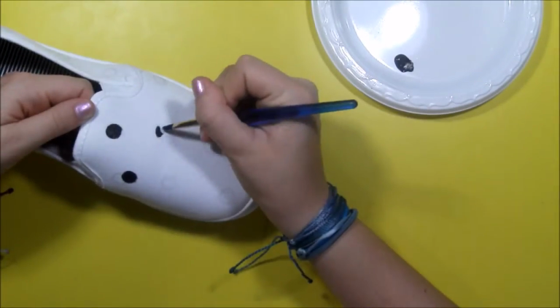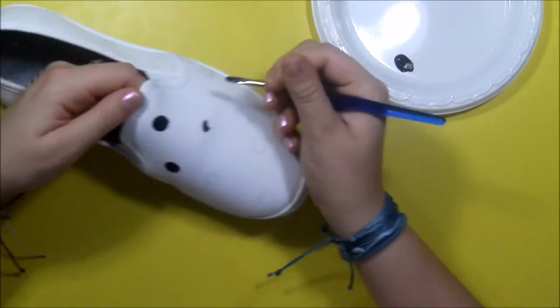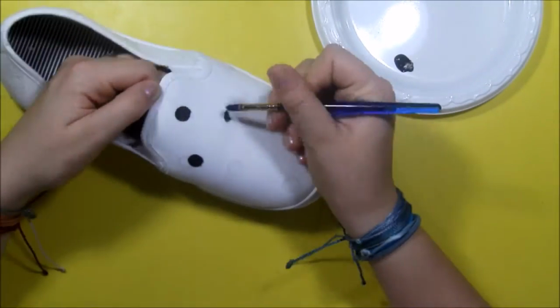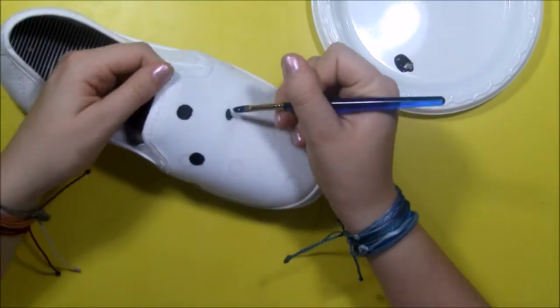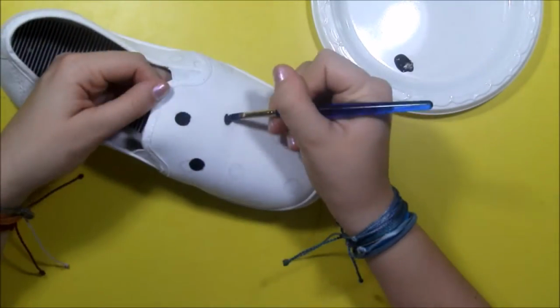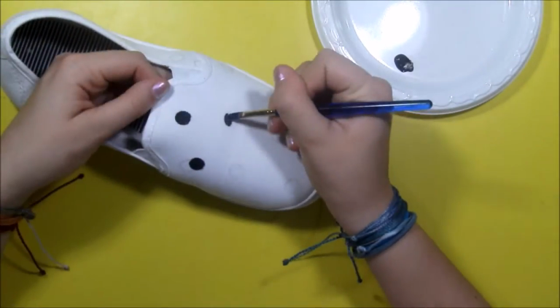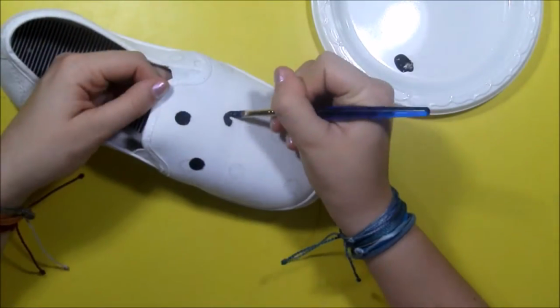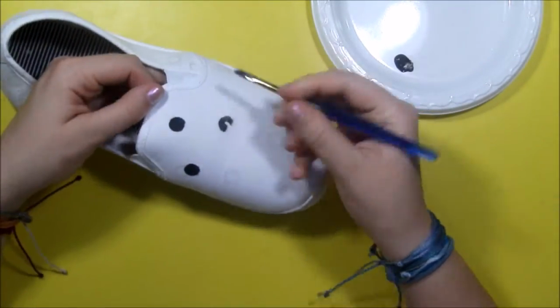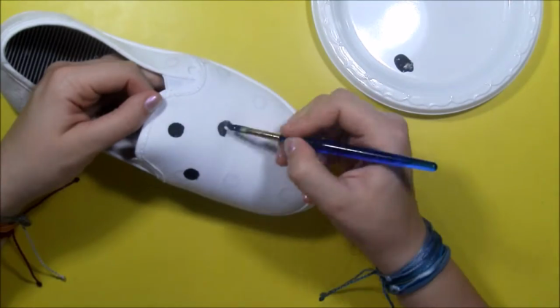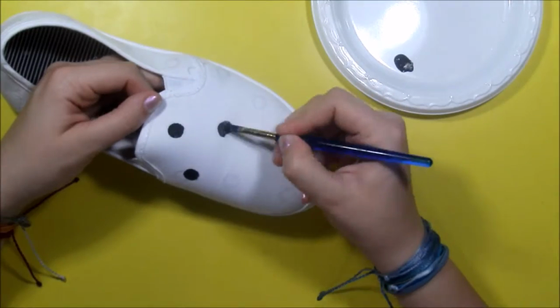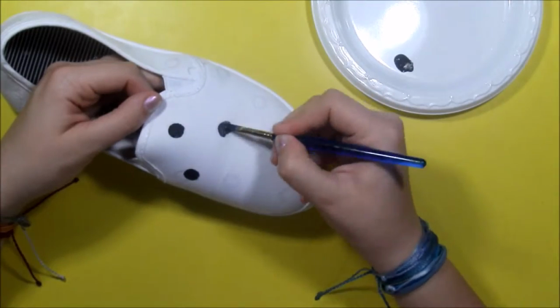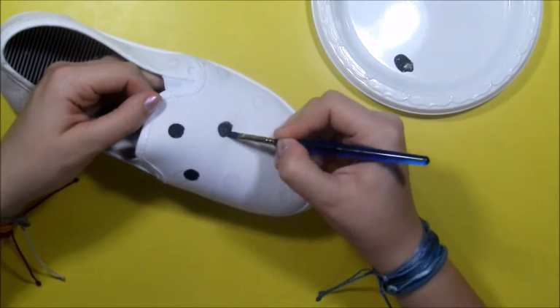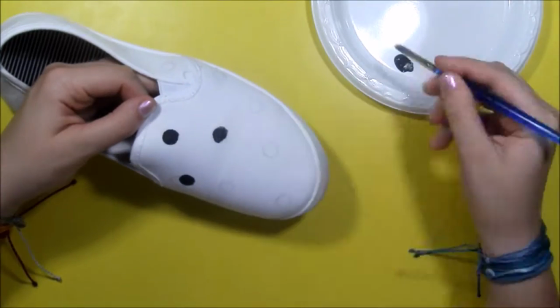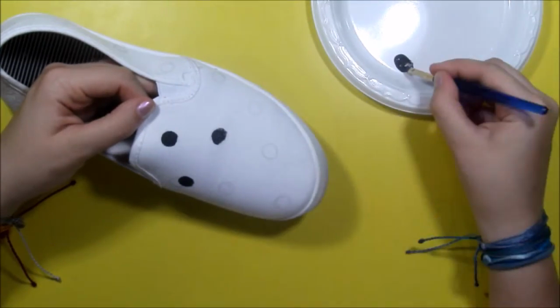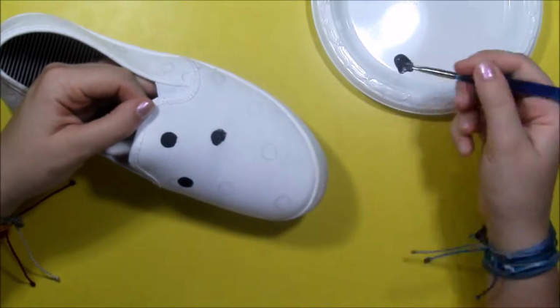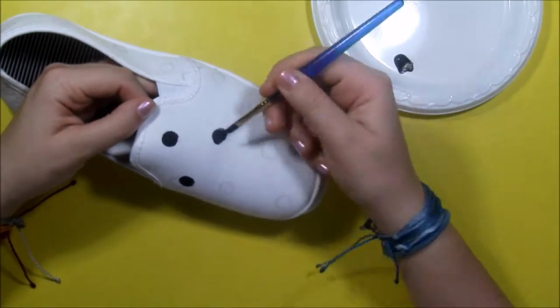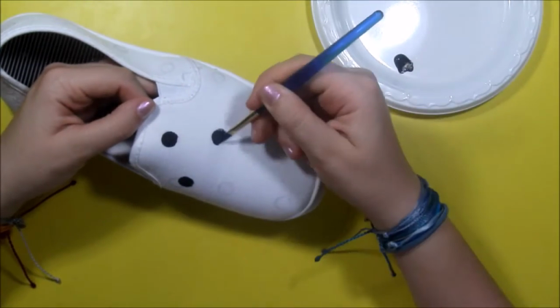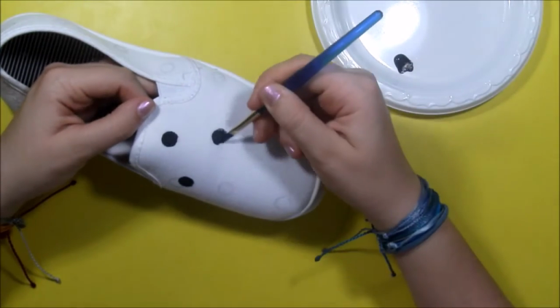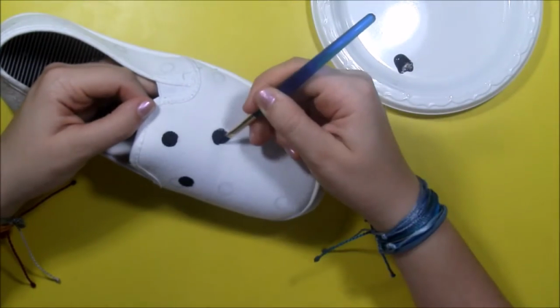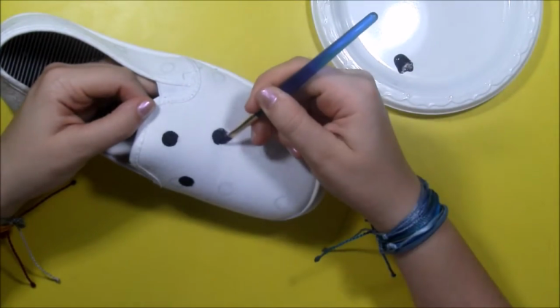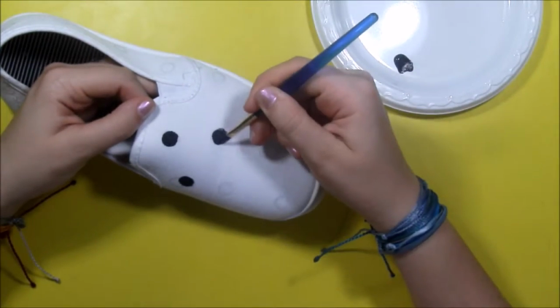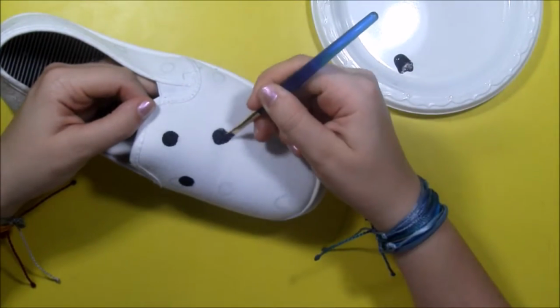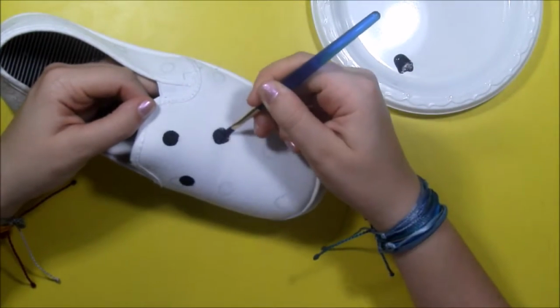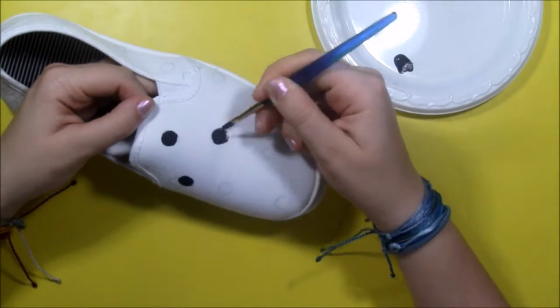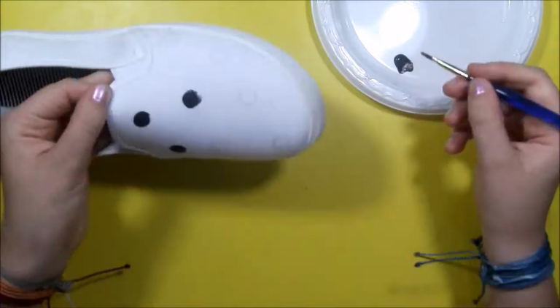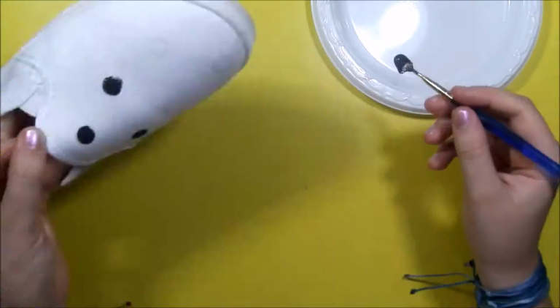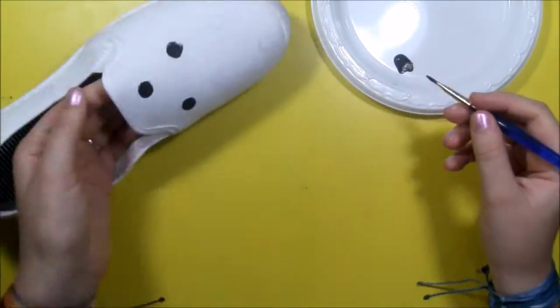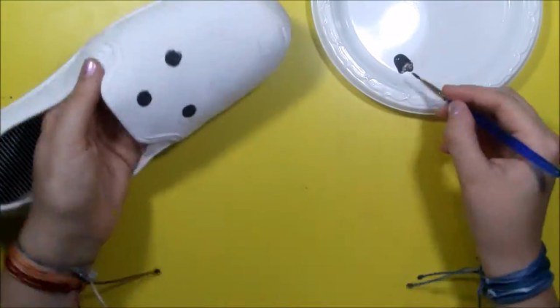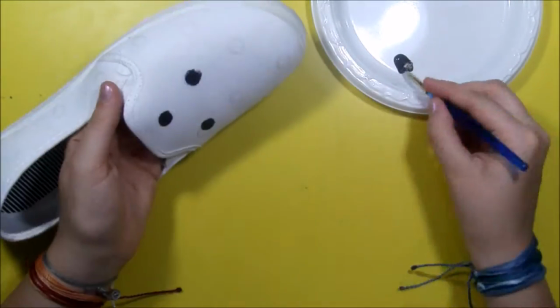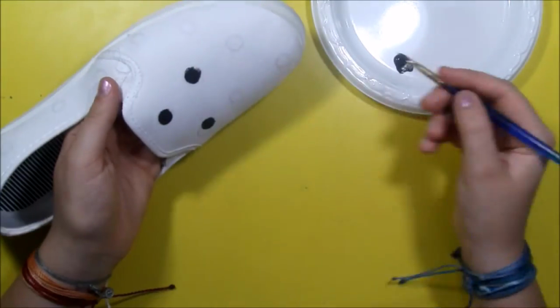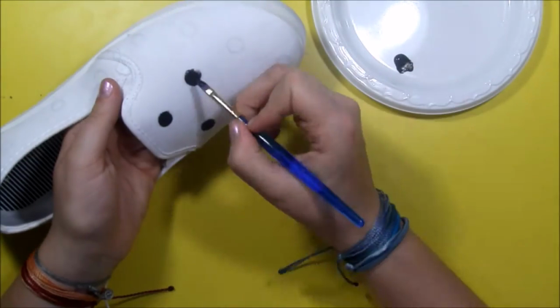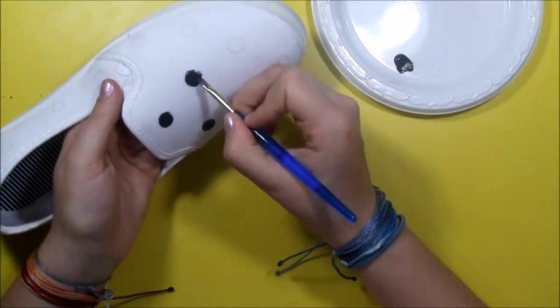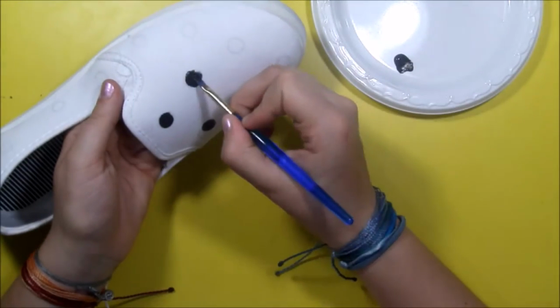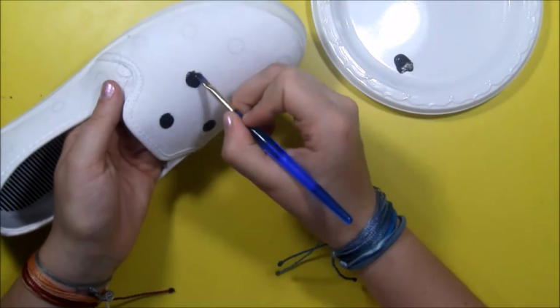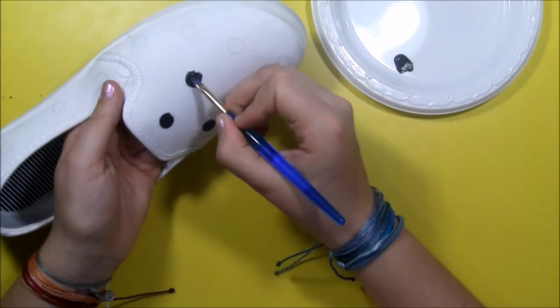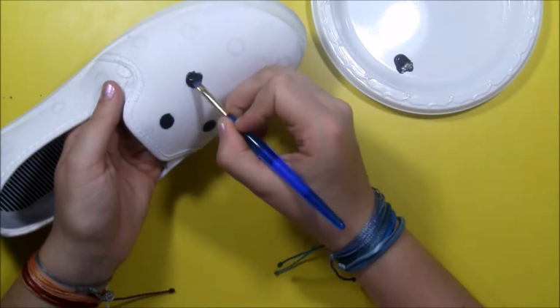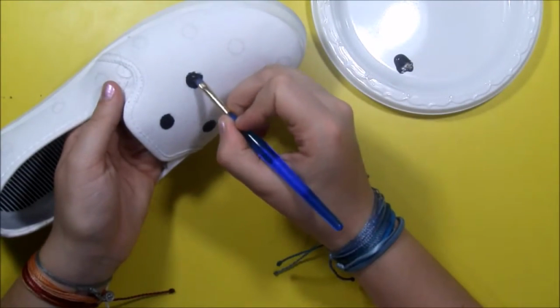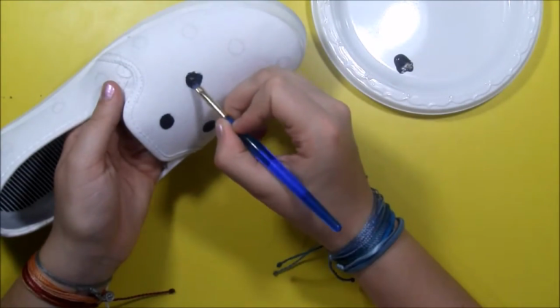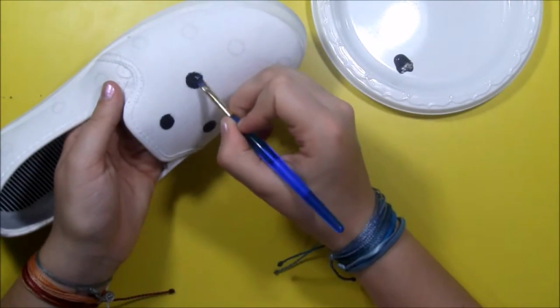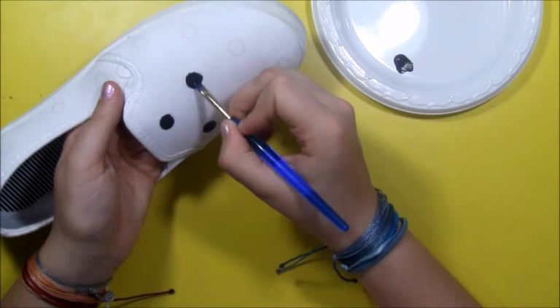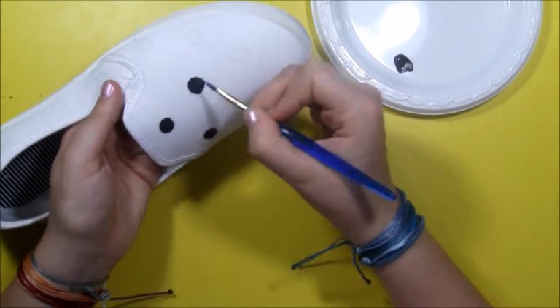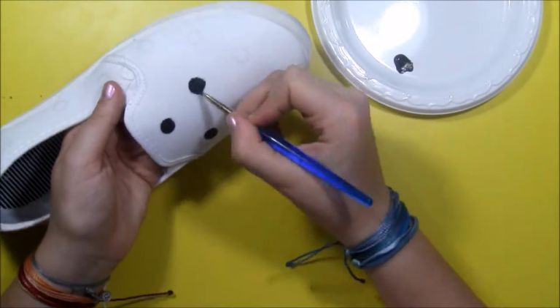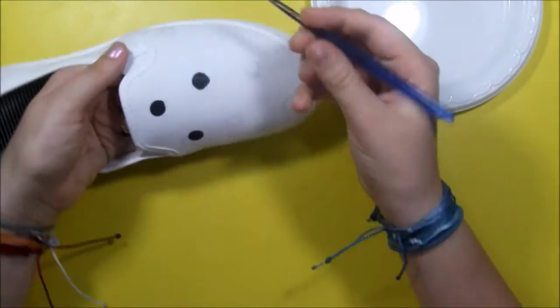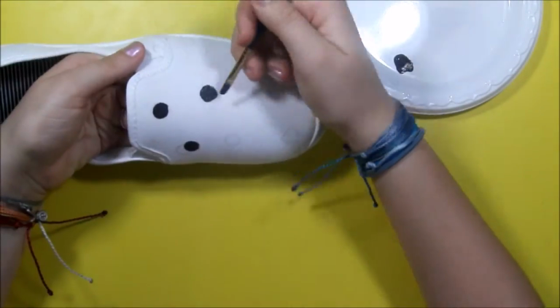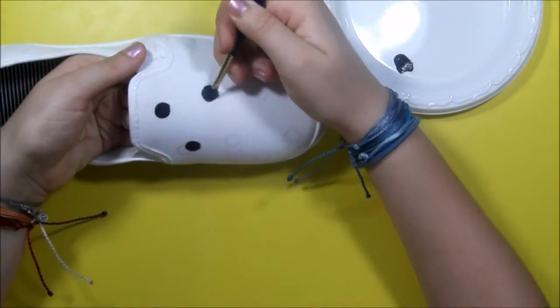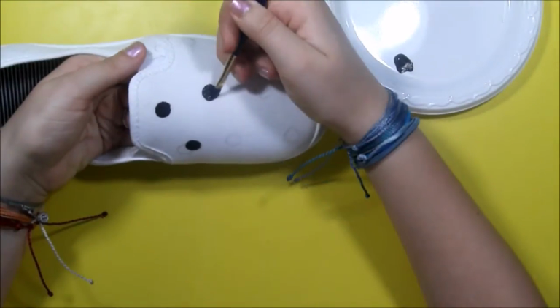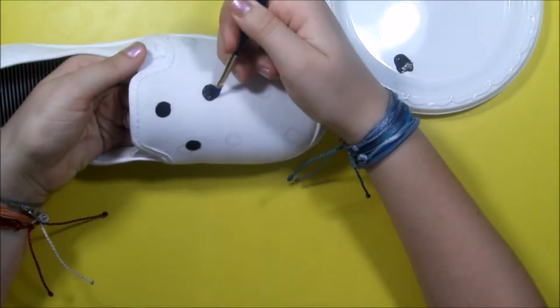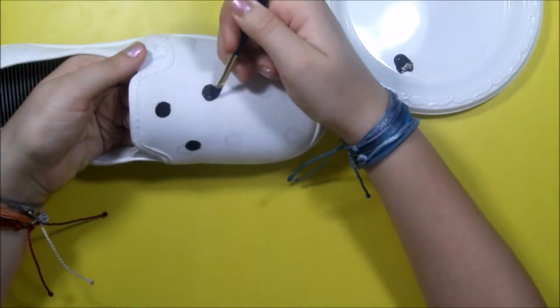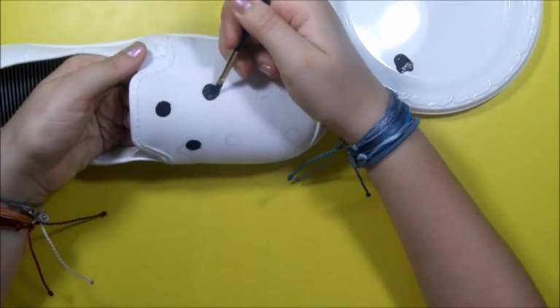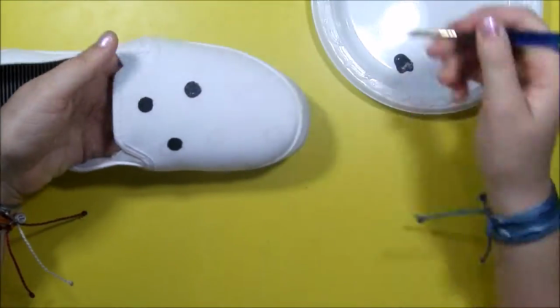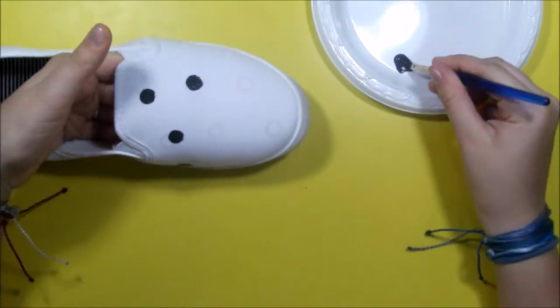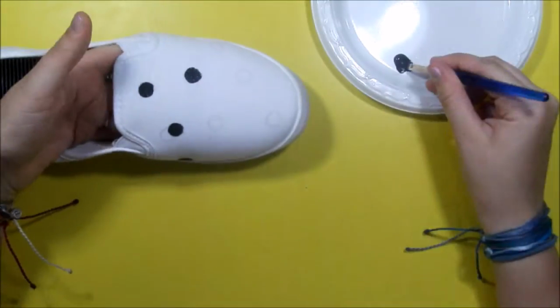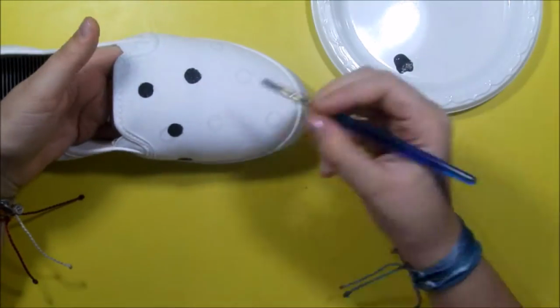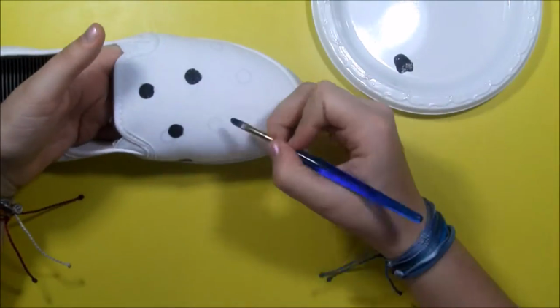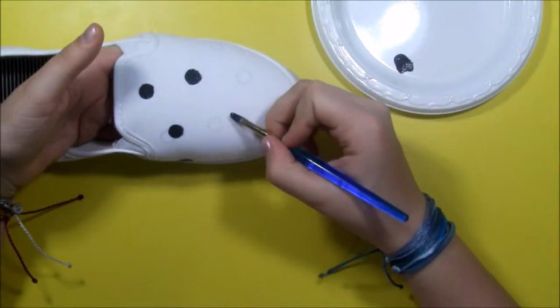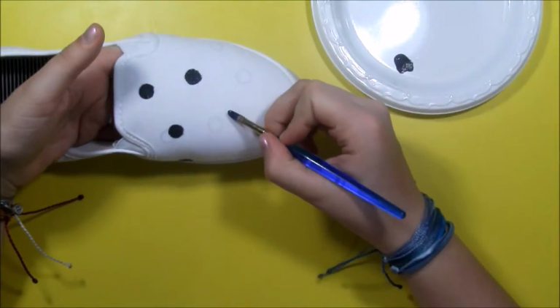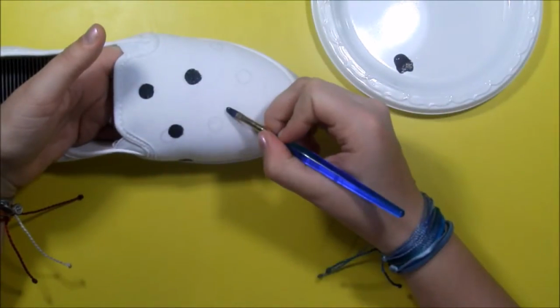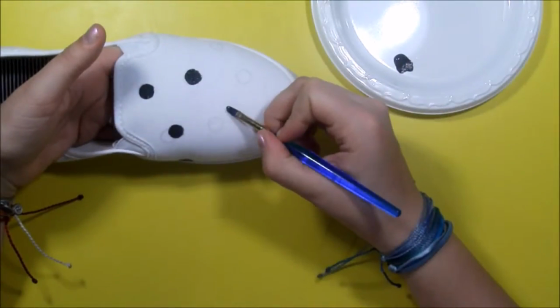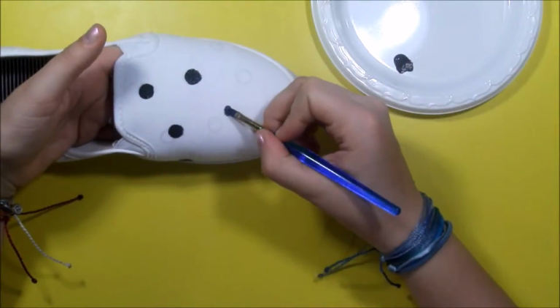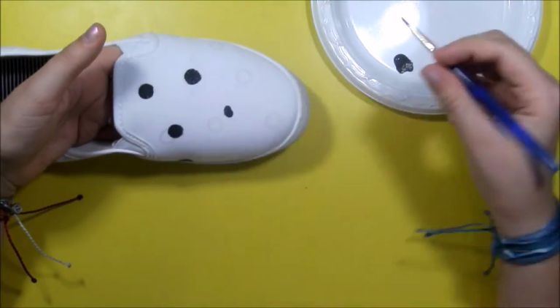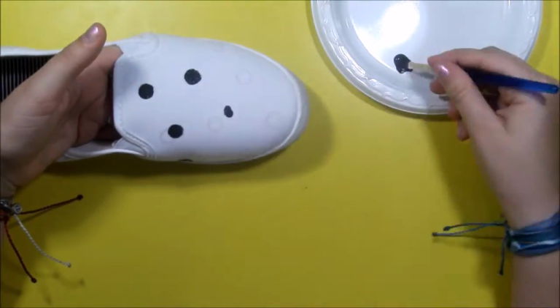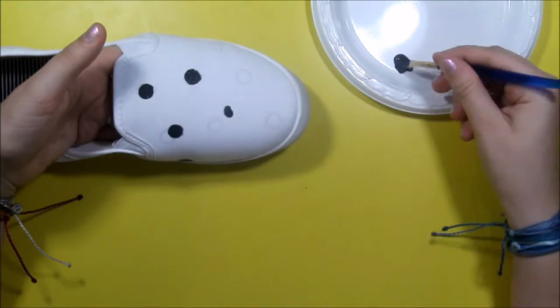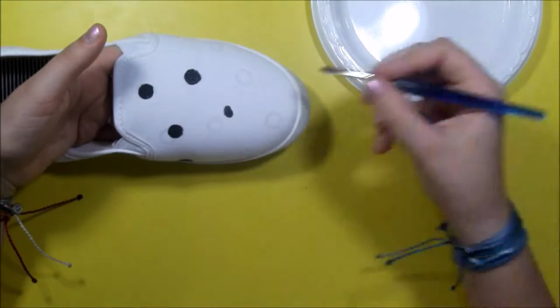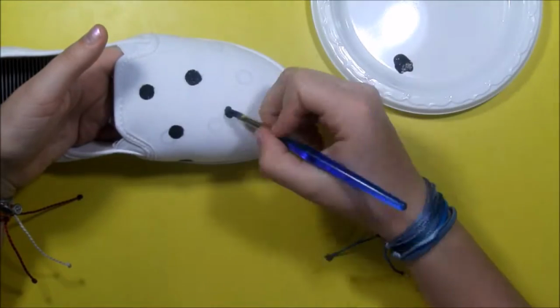Also as you're painting your shoes, remember to paint thin layers rather than thick so they will be able to dry.